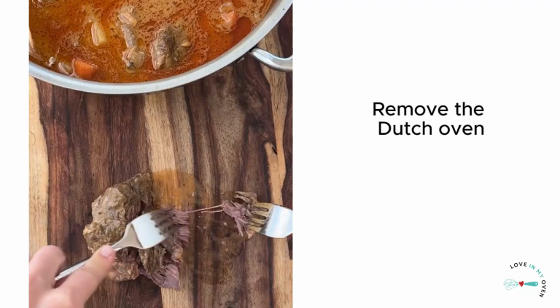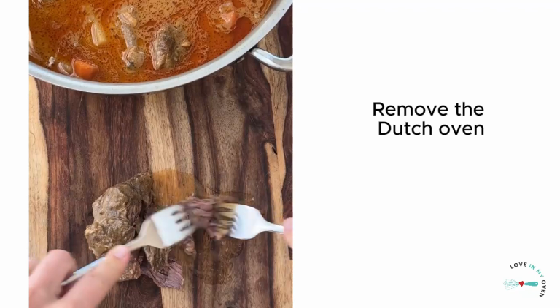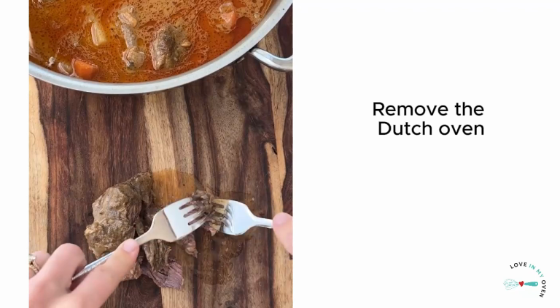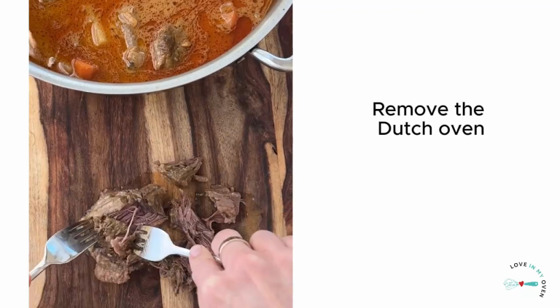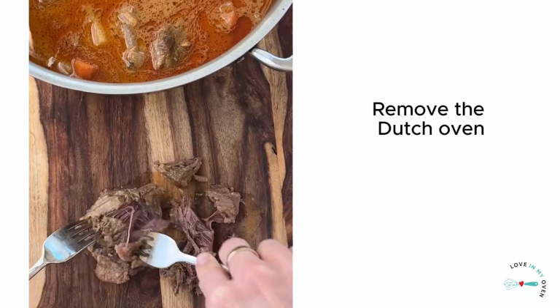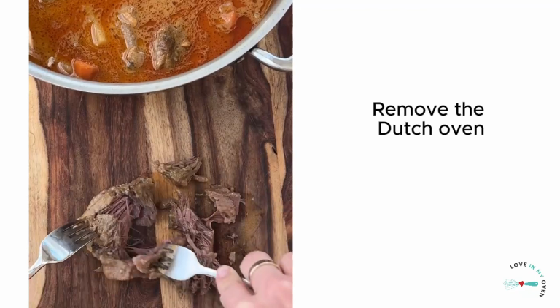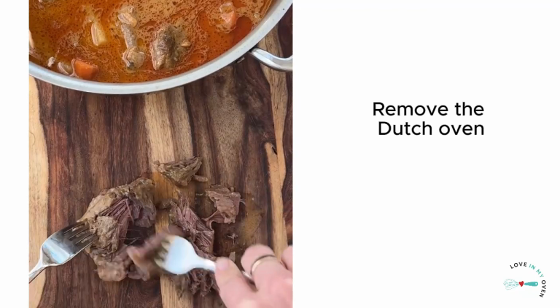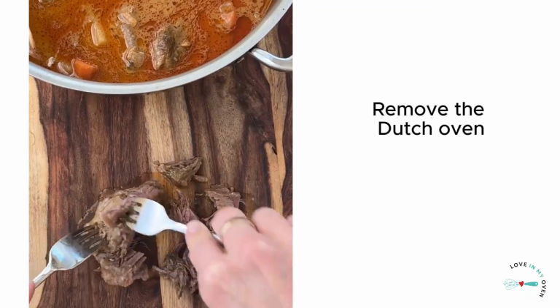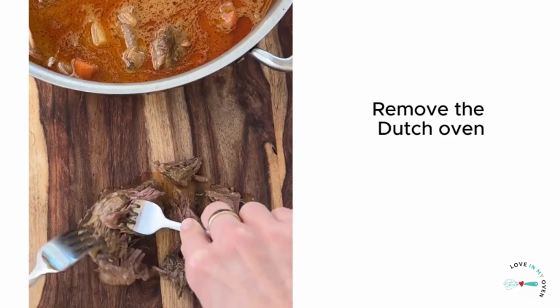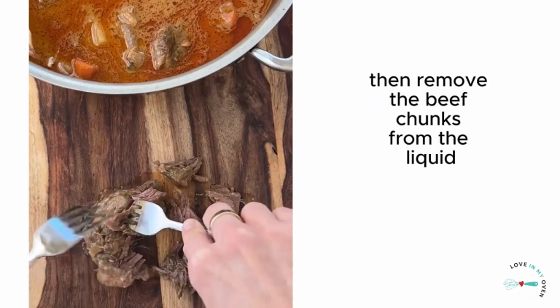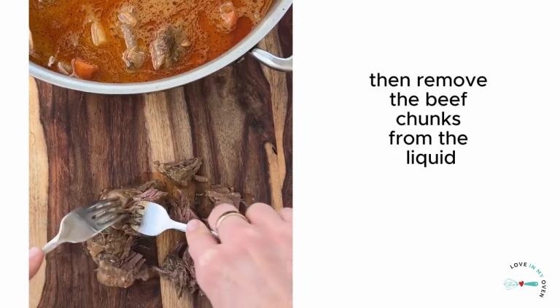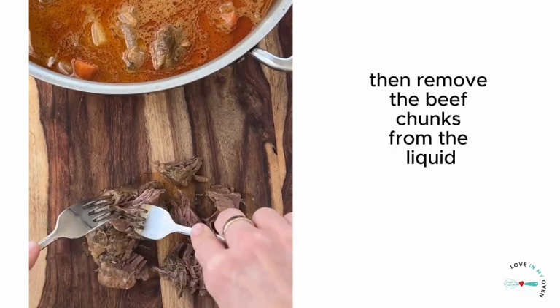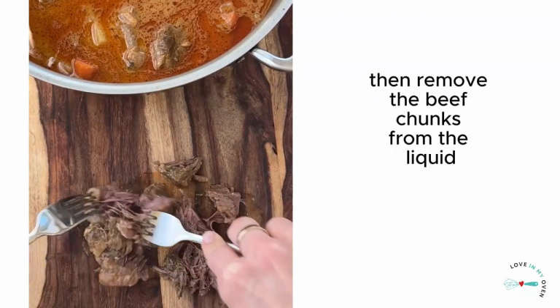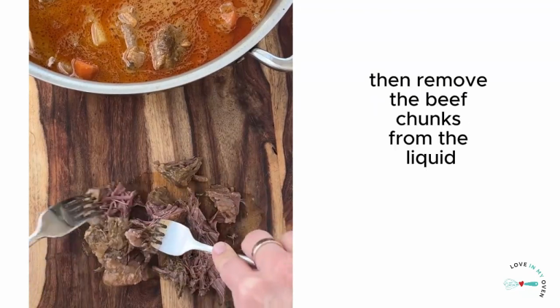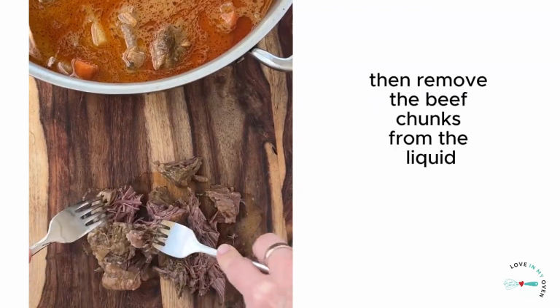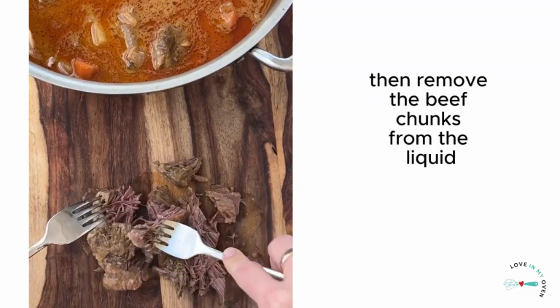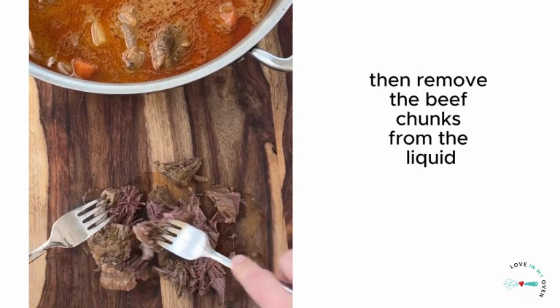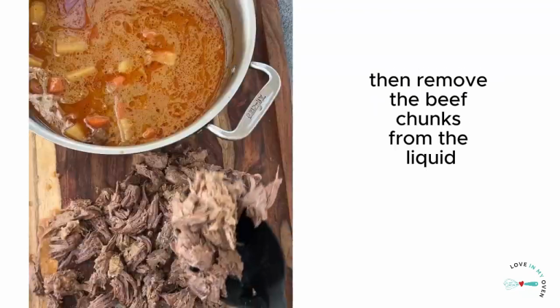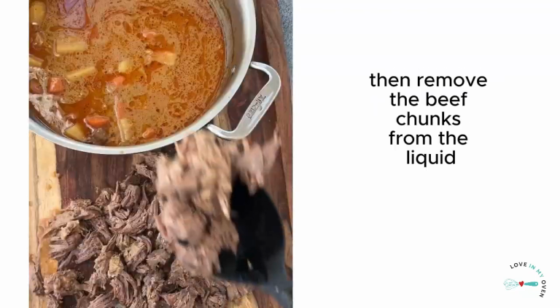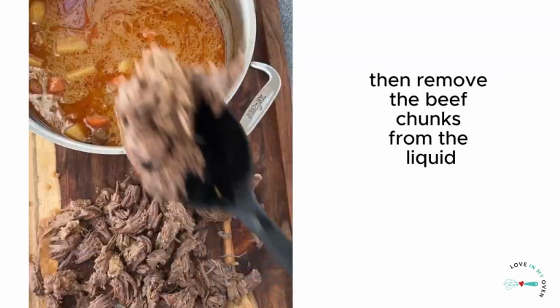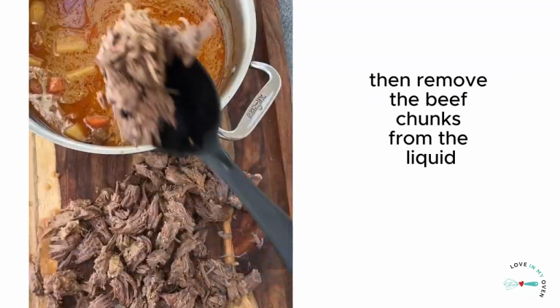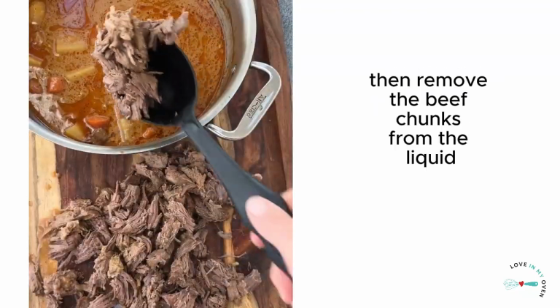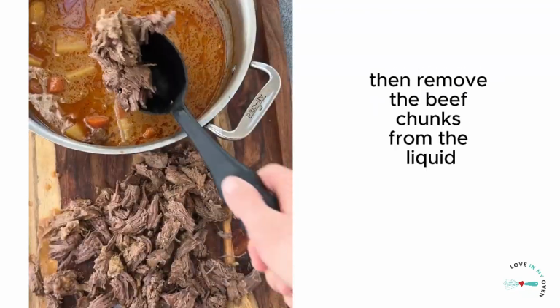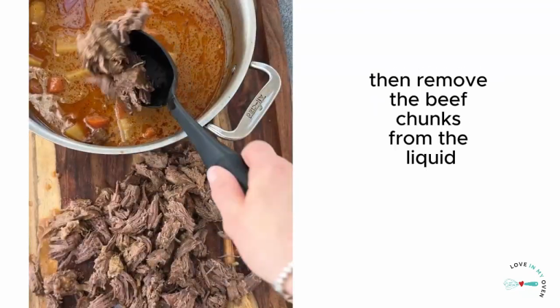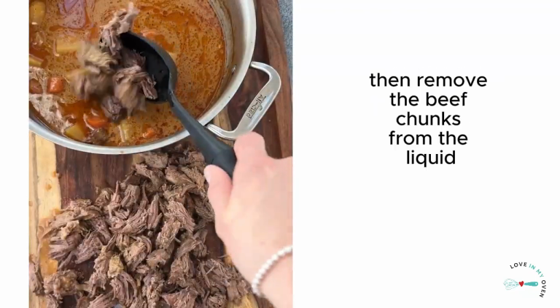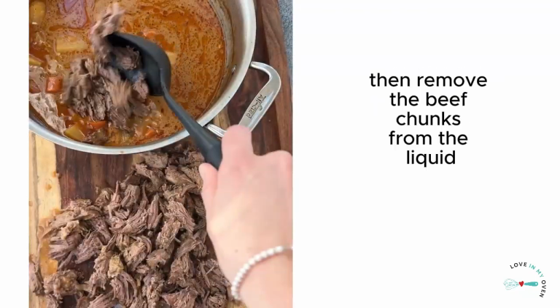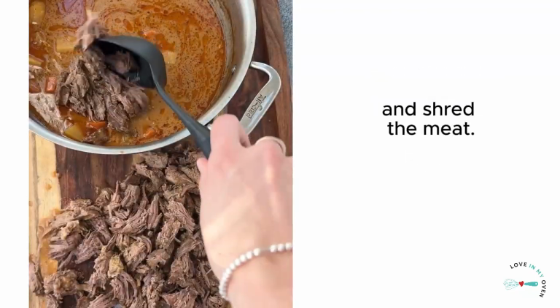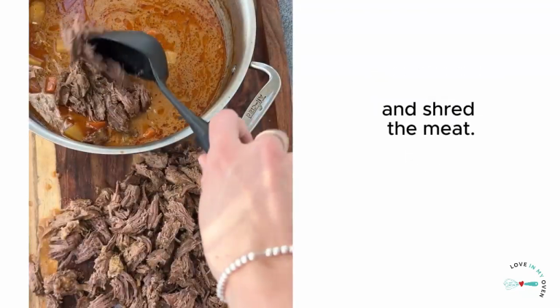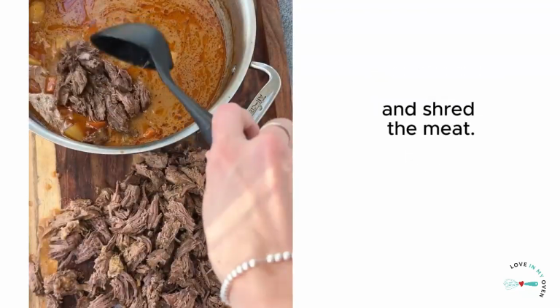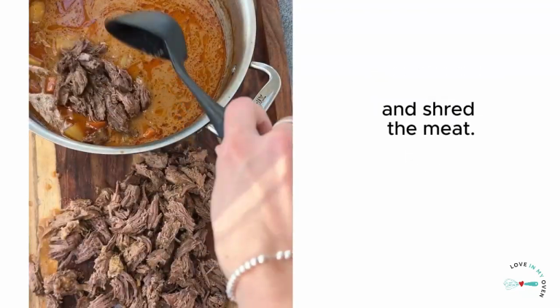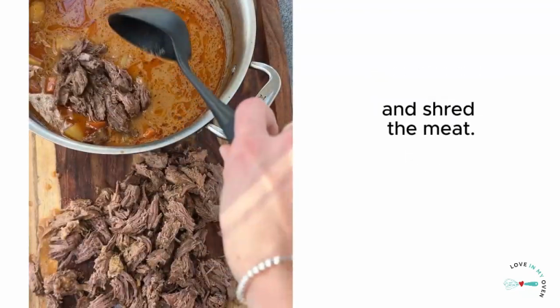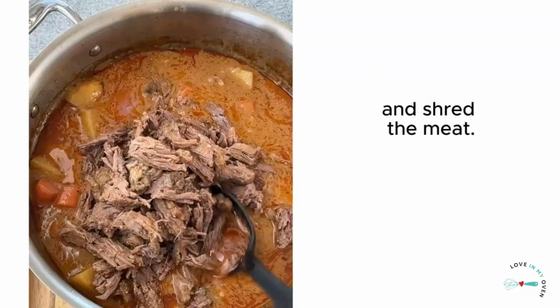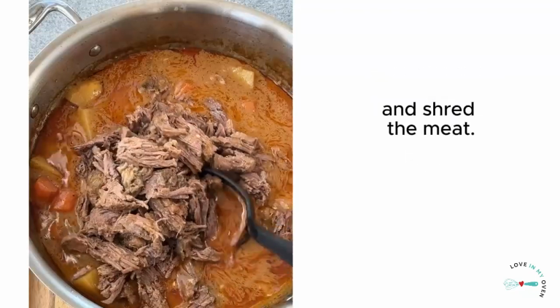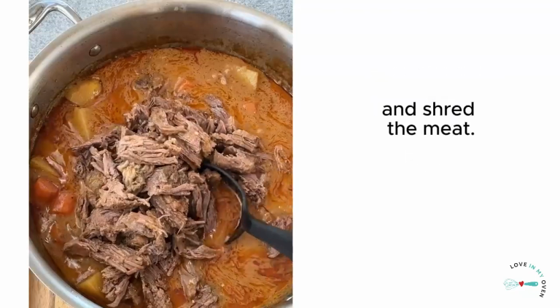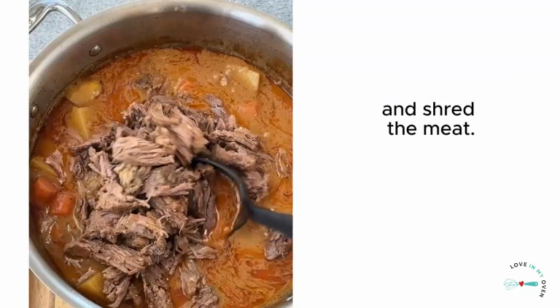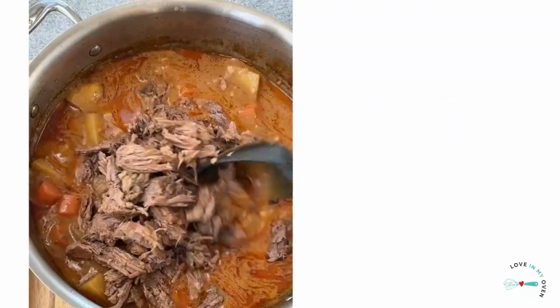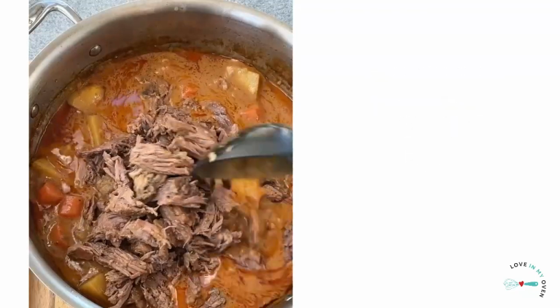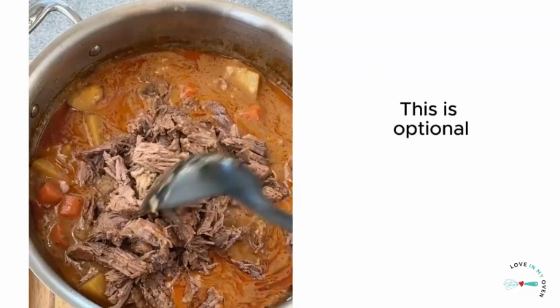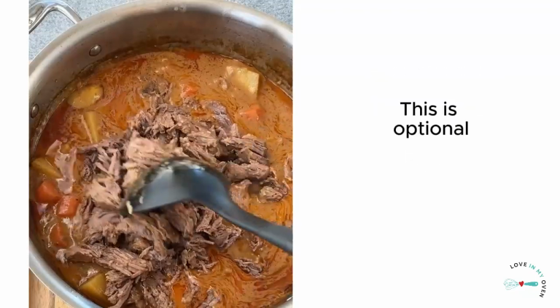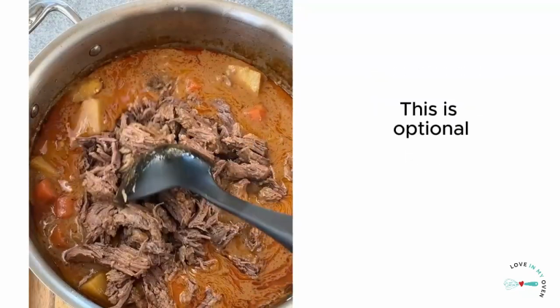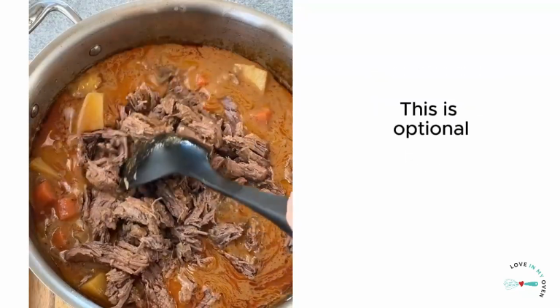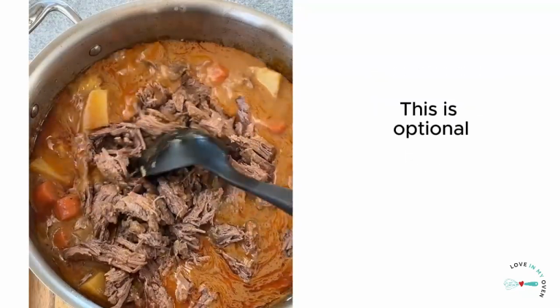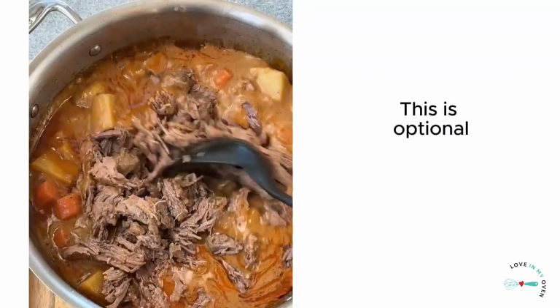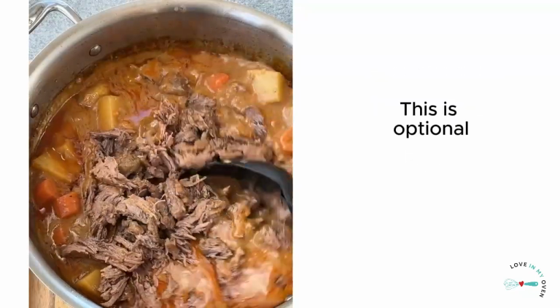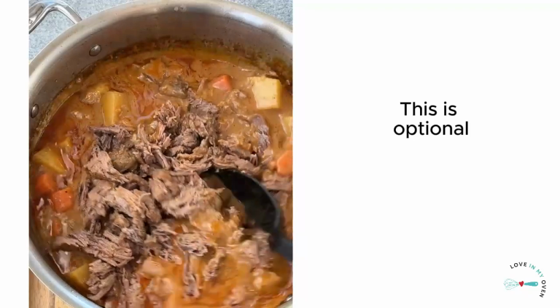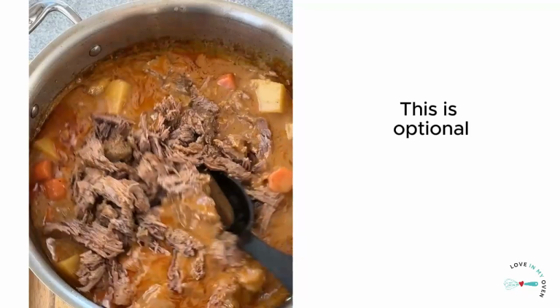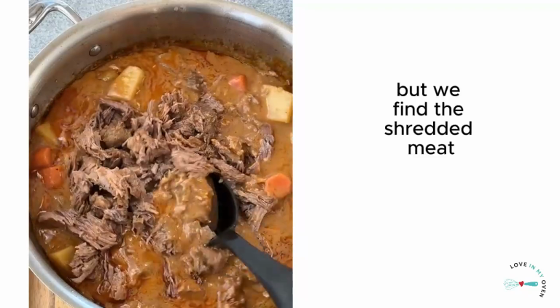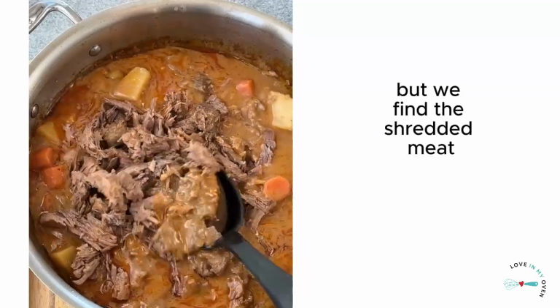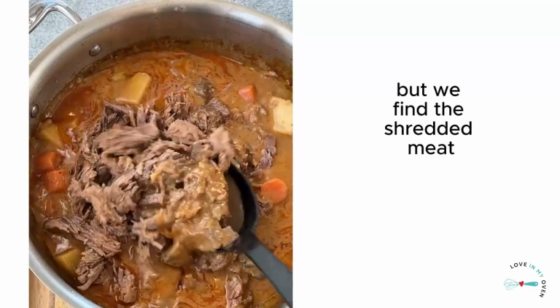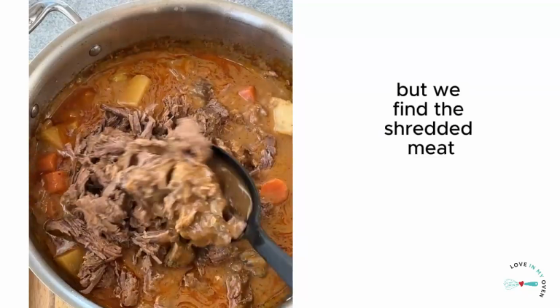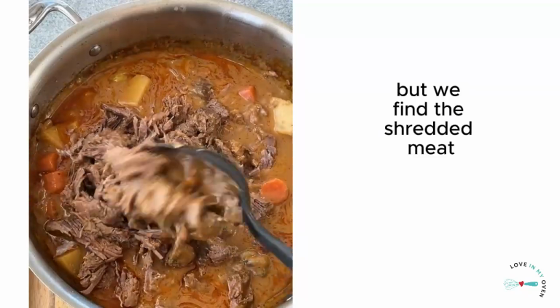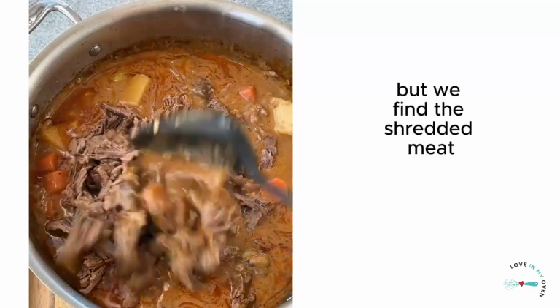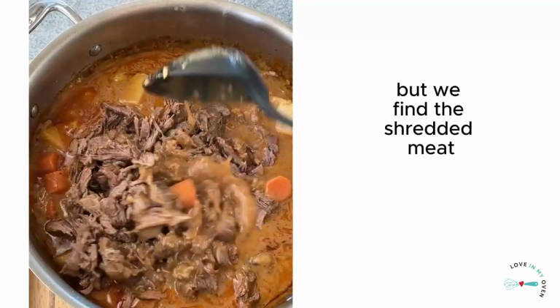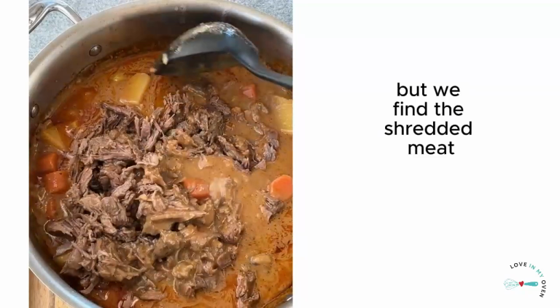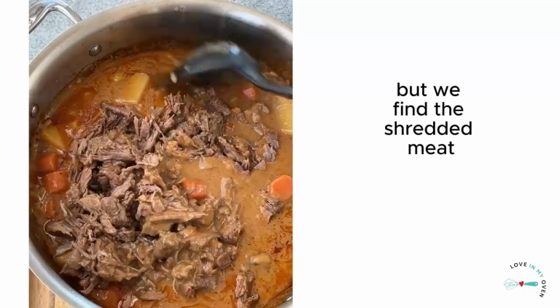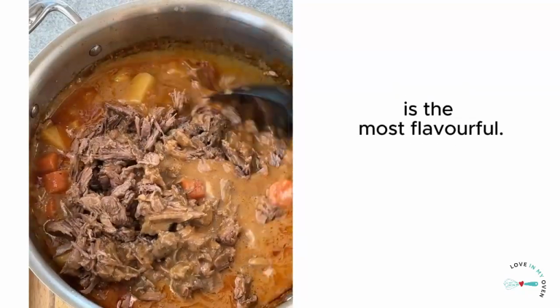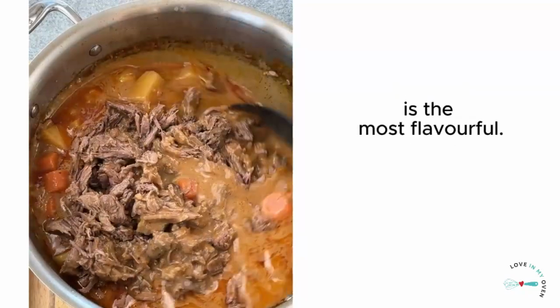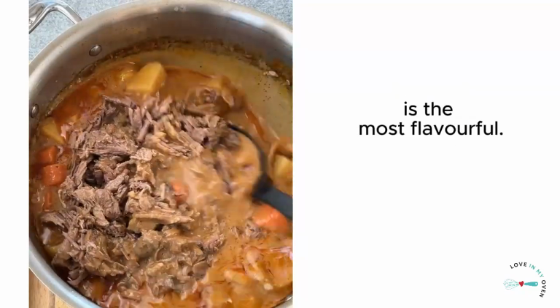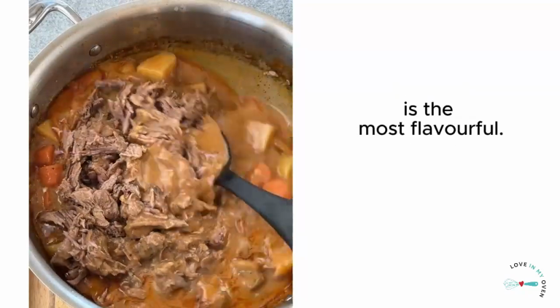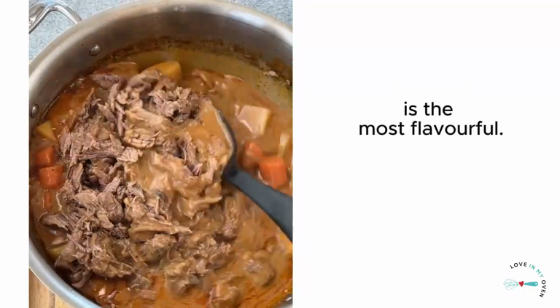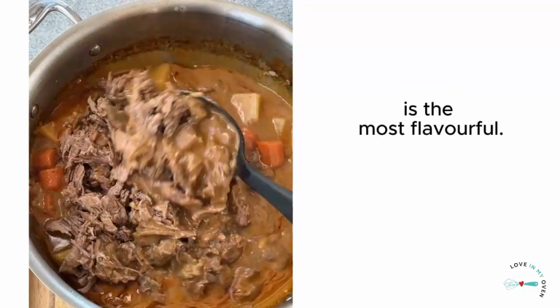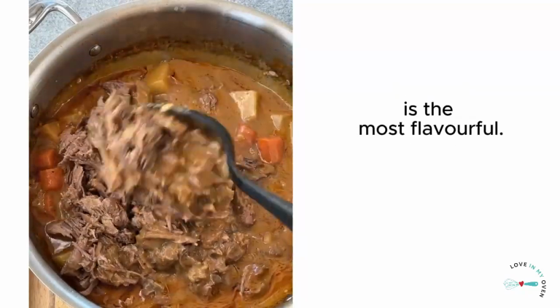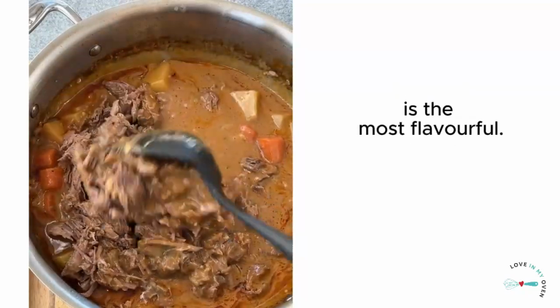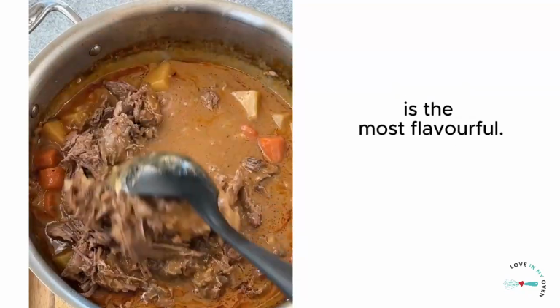Remove the Dutch oven, then remove the beef chunks from the liquid and shred the meat. This is optional, but we find the shredded meat is the most flavourful.